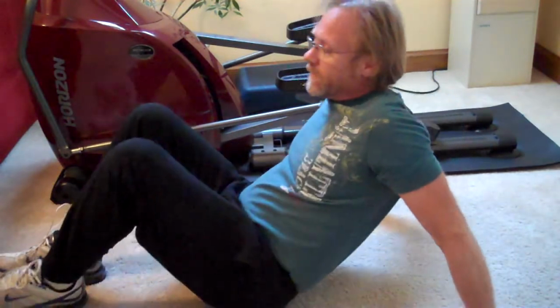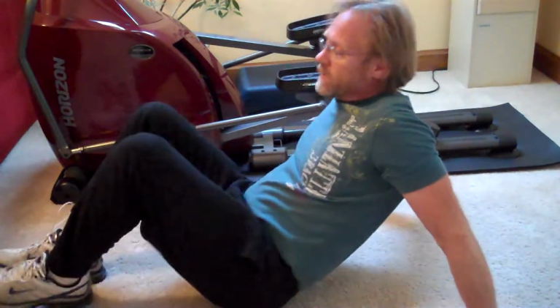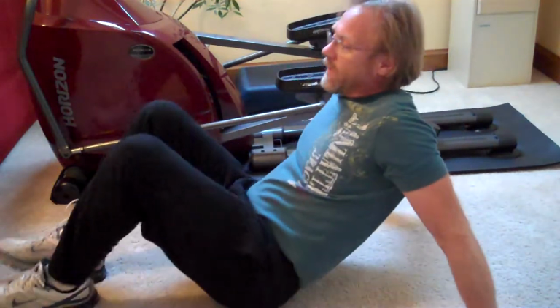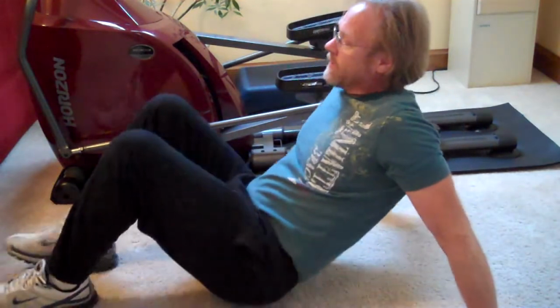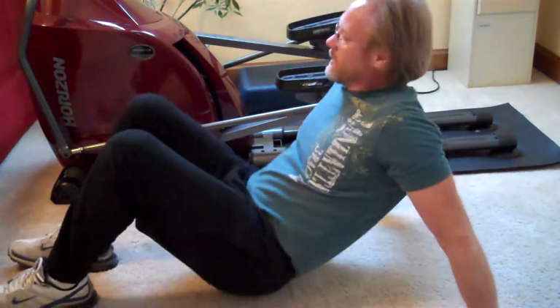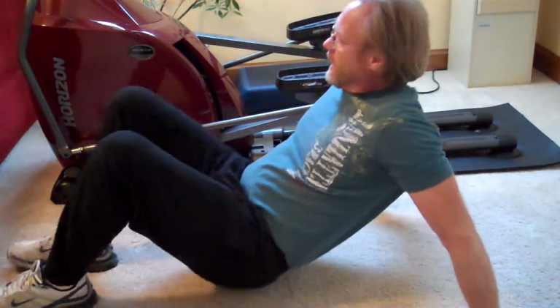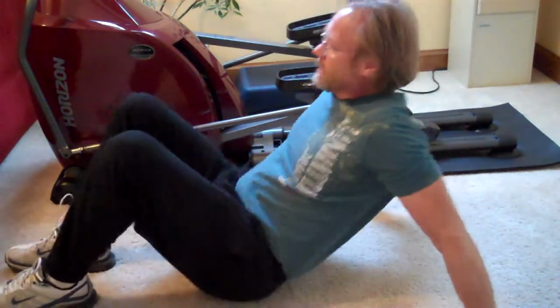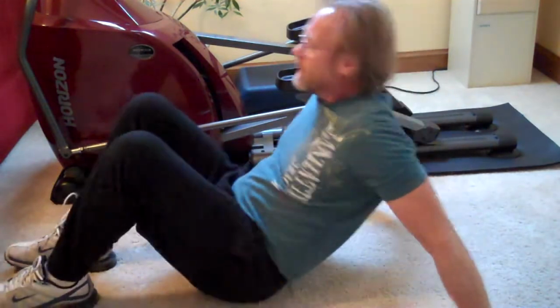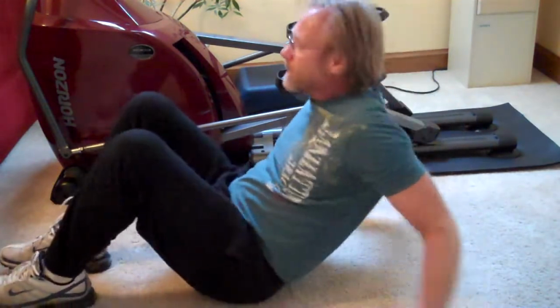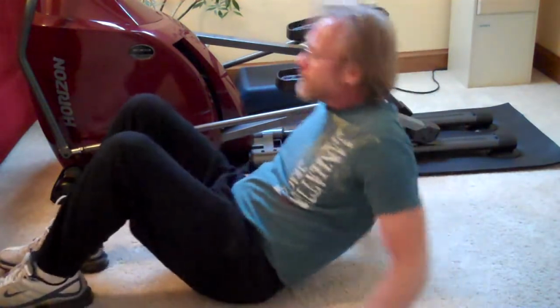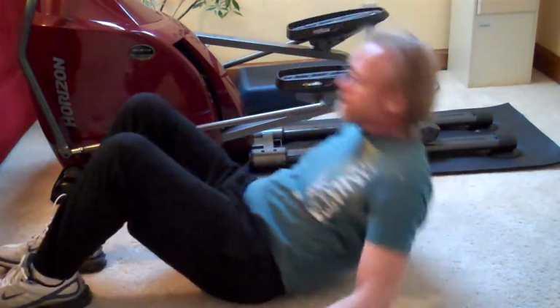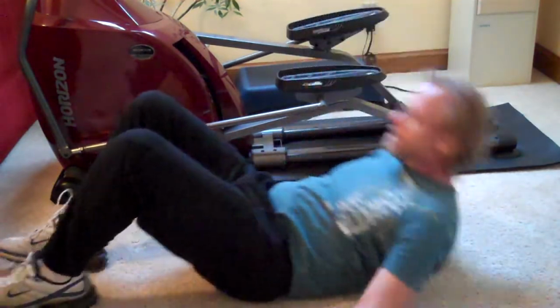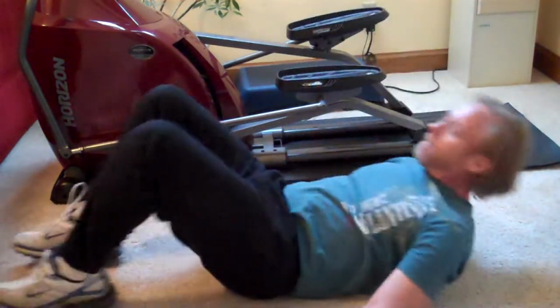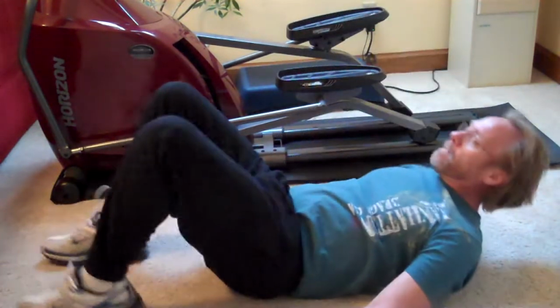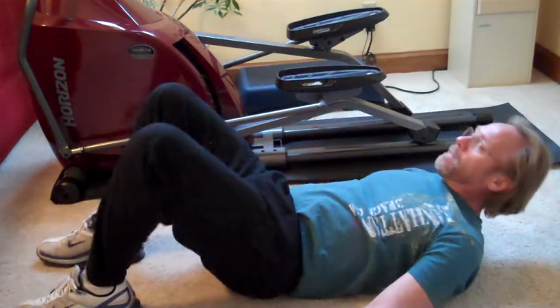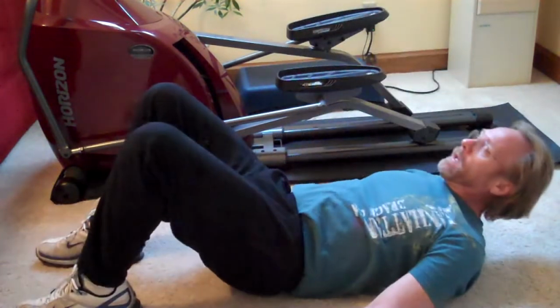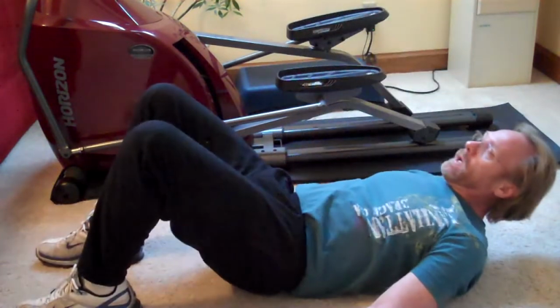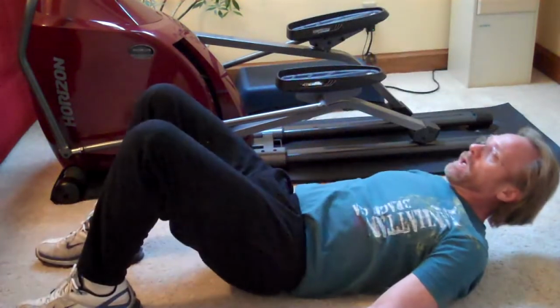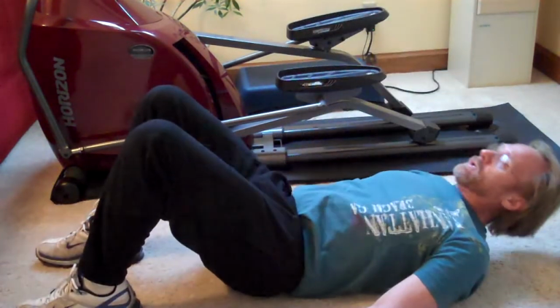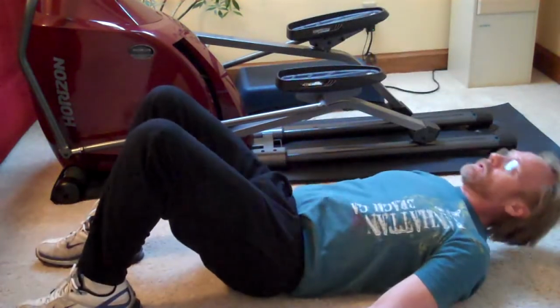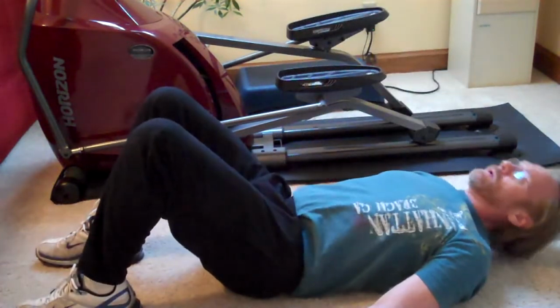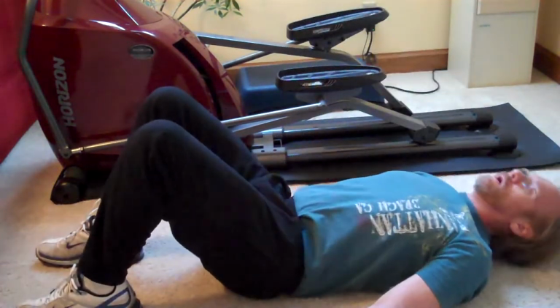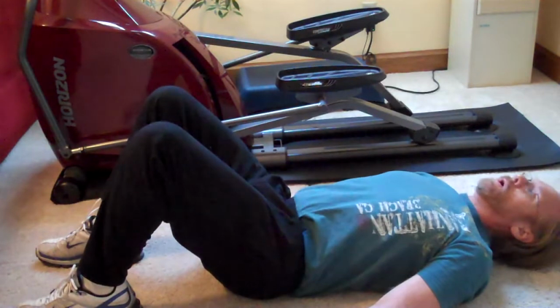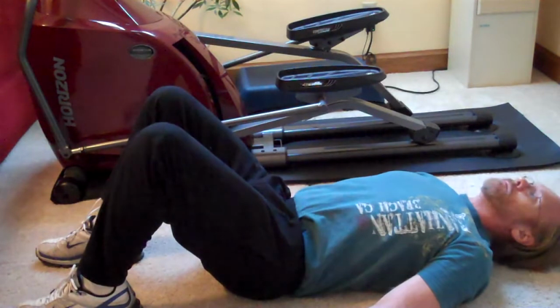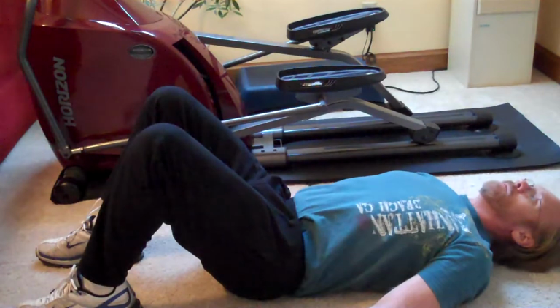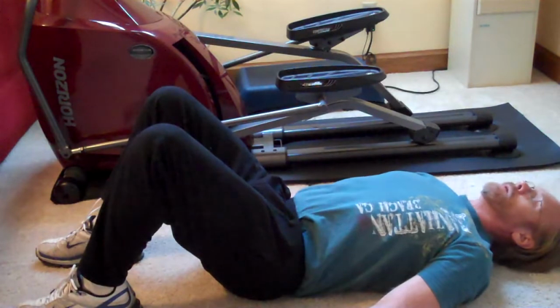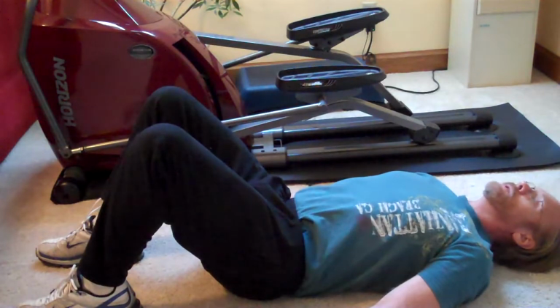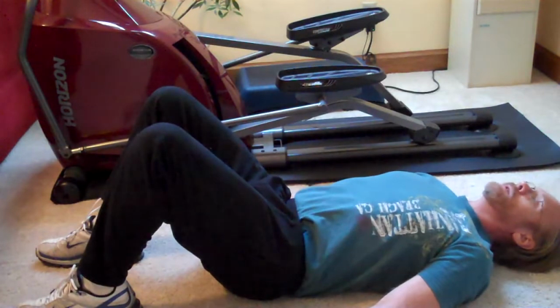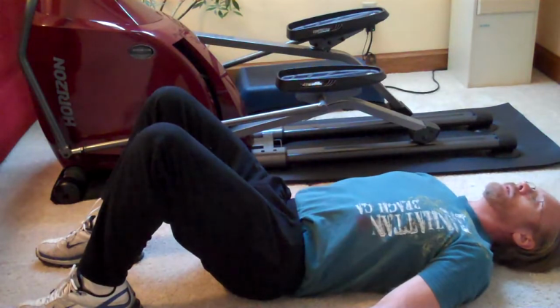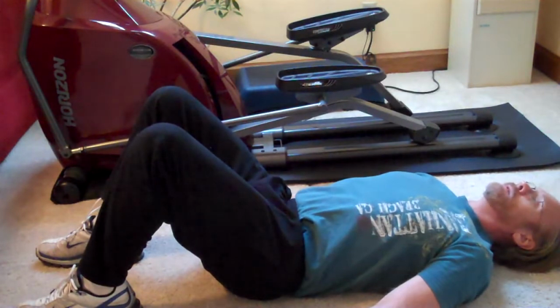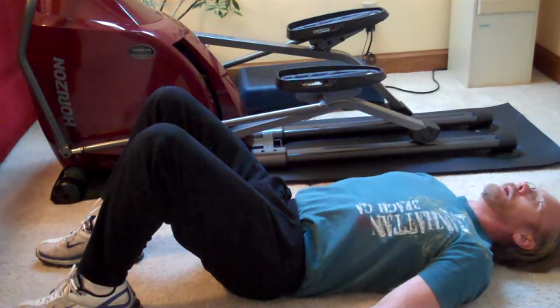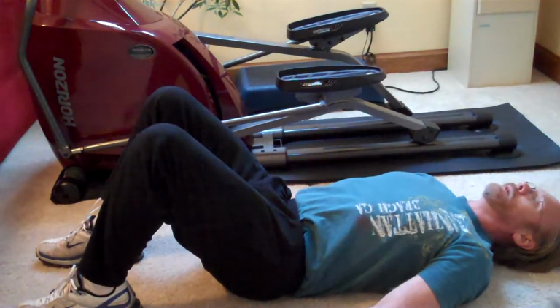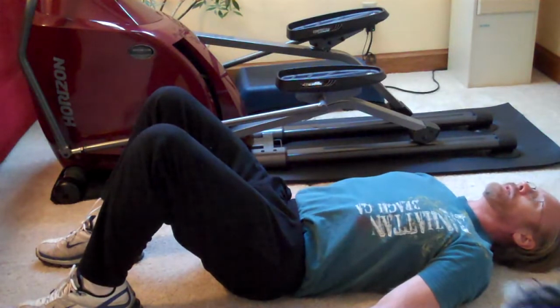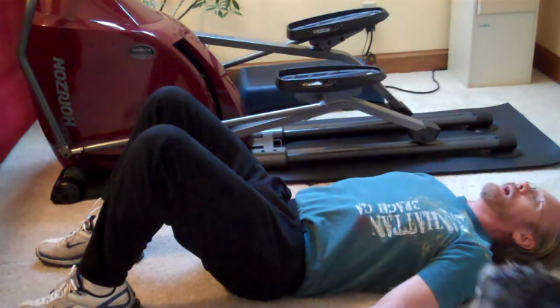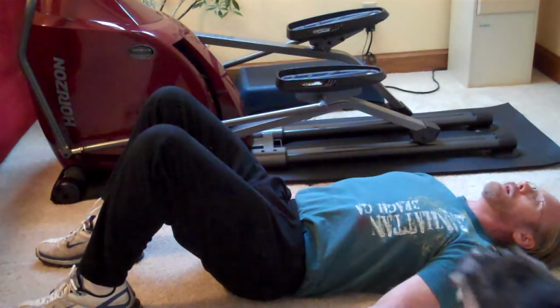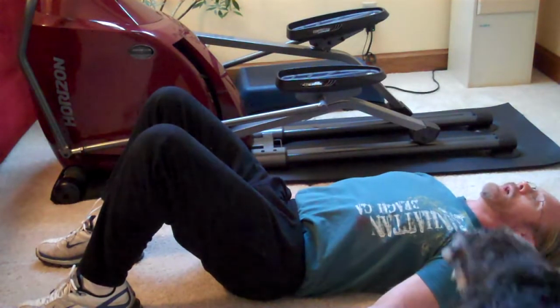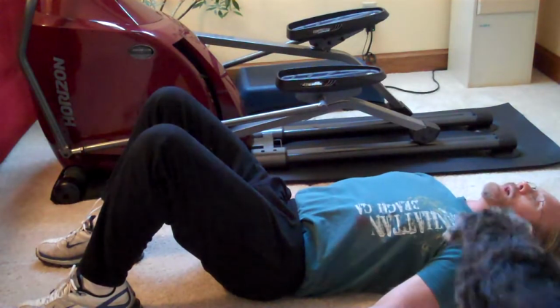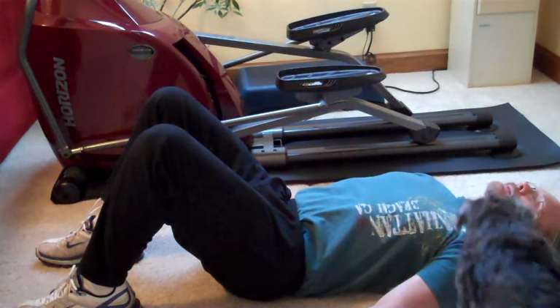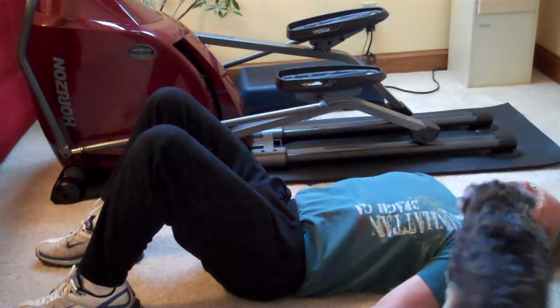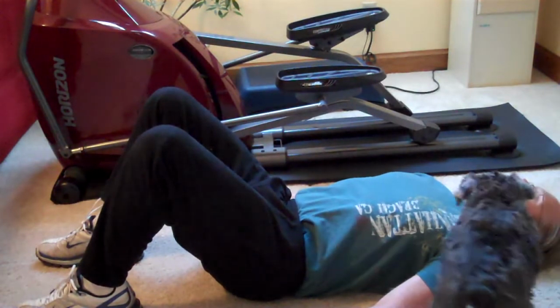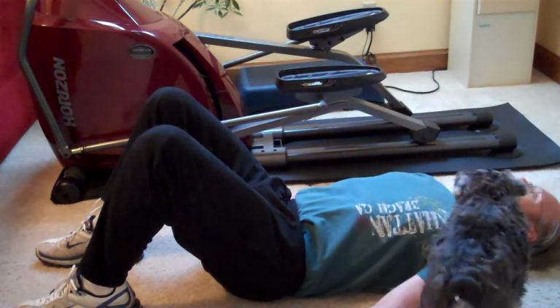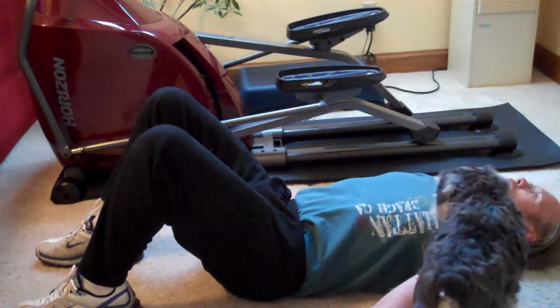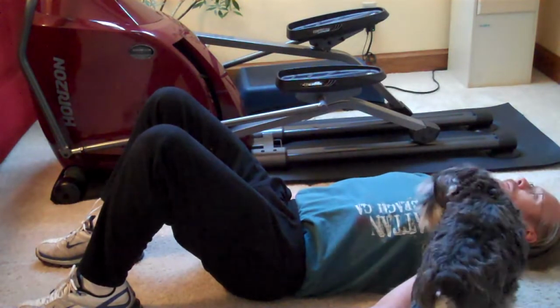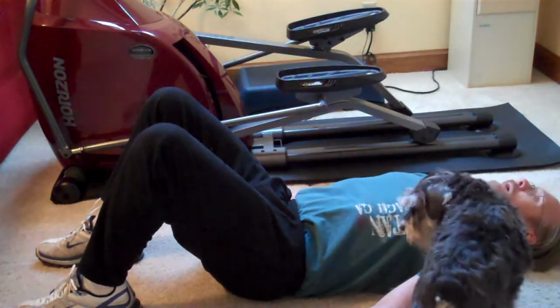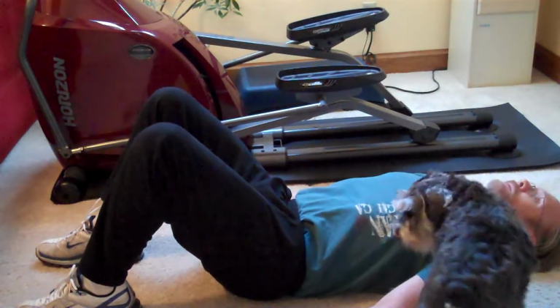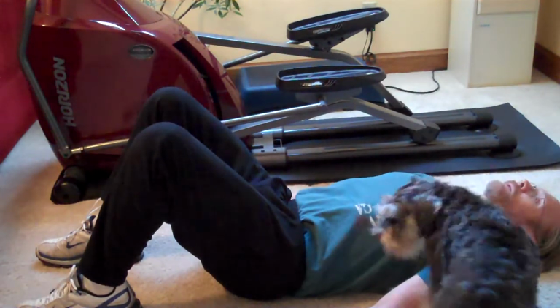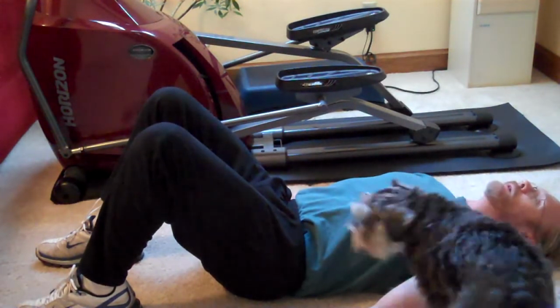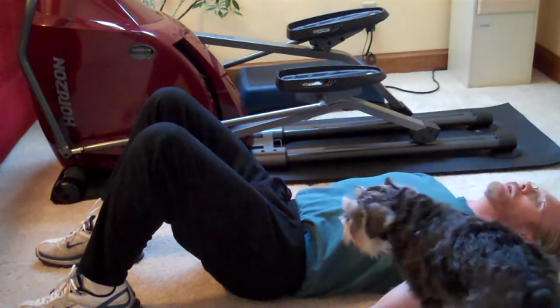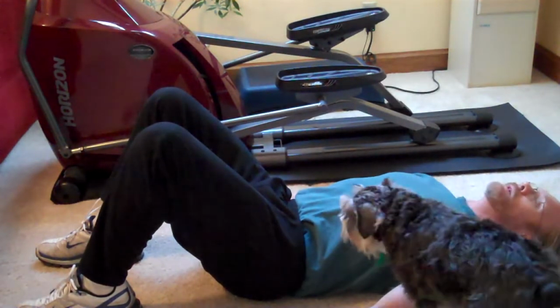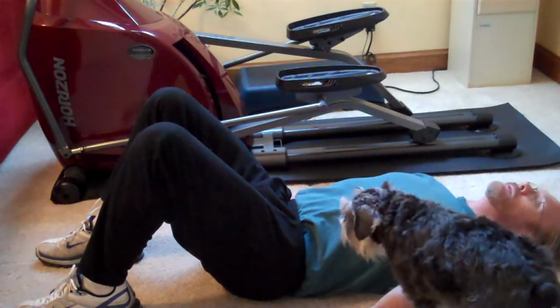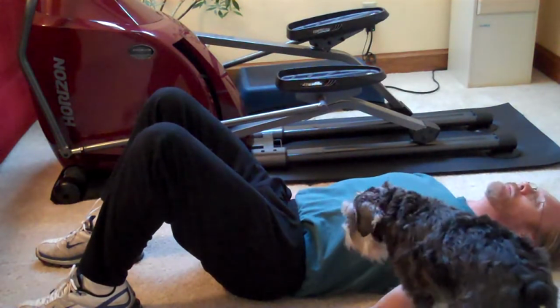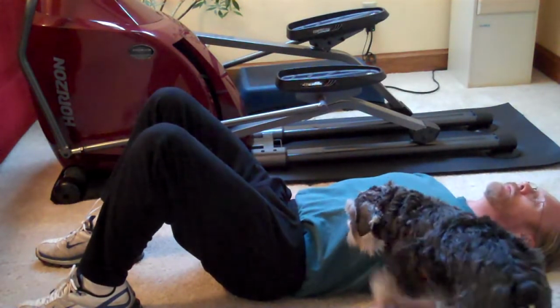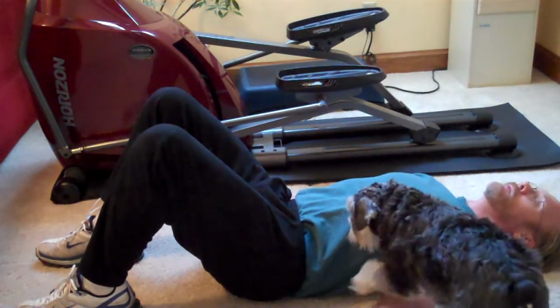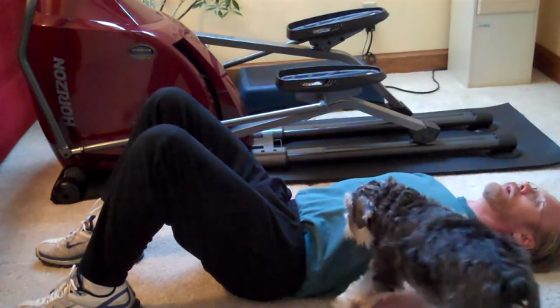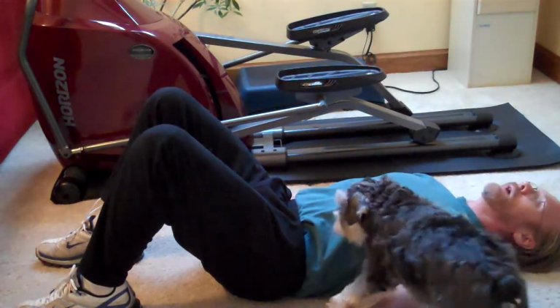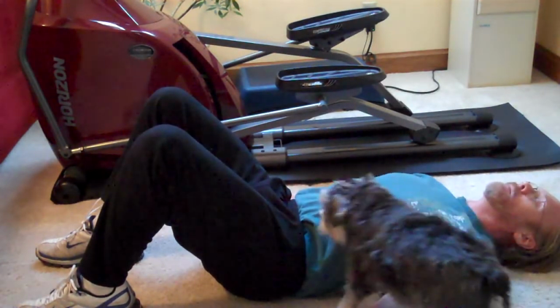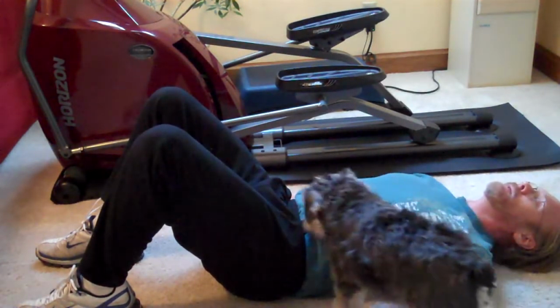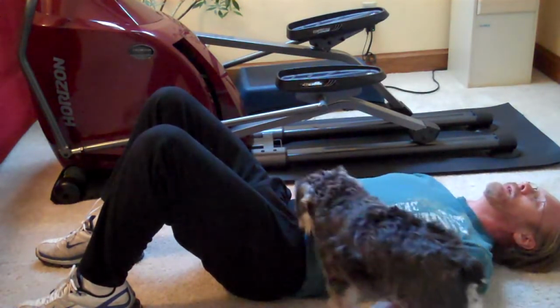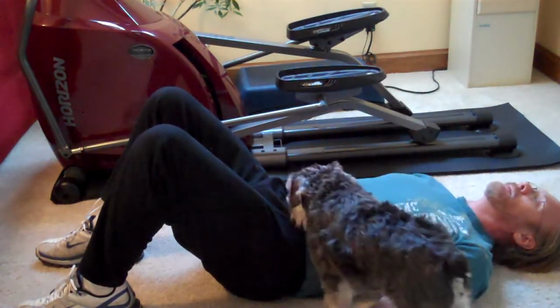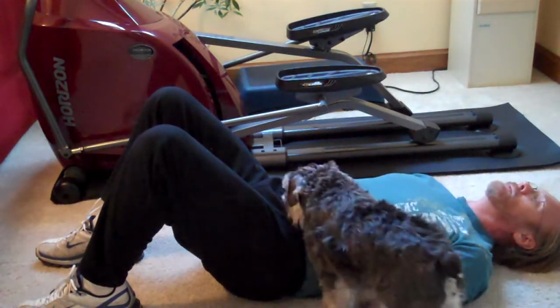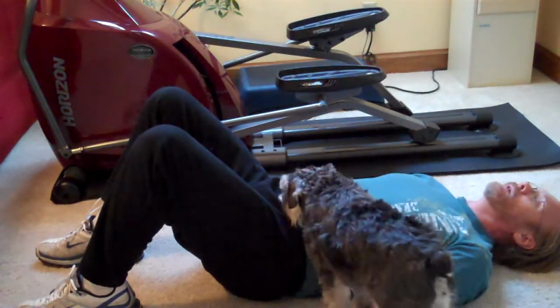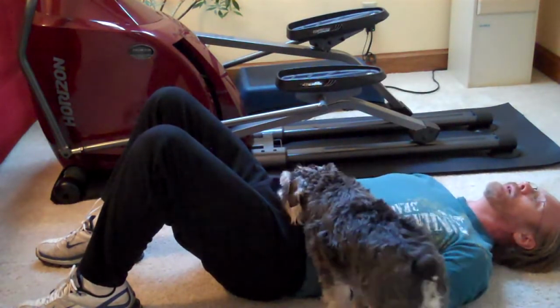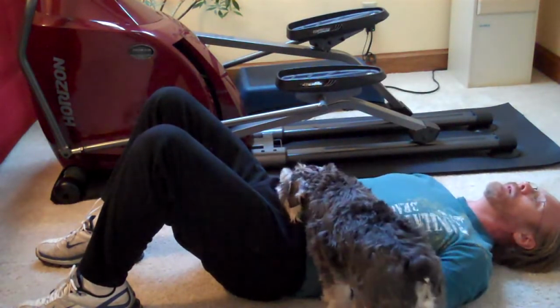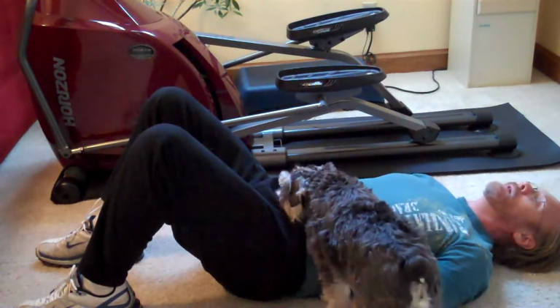The first exercise is called marching. You'll be laying down with hands out at a 45-degree angle. Gus will help me demonstrate here.